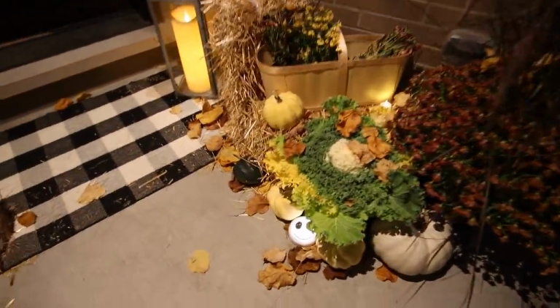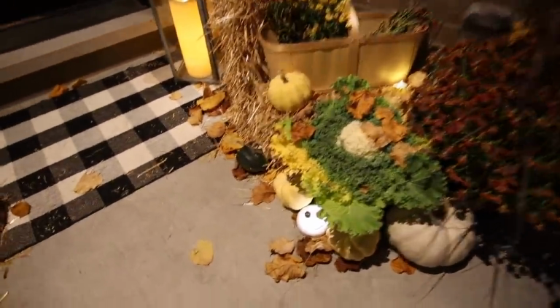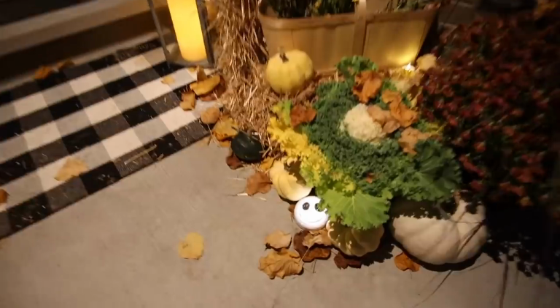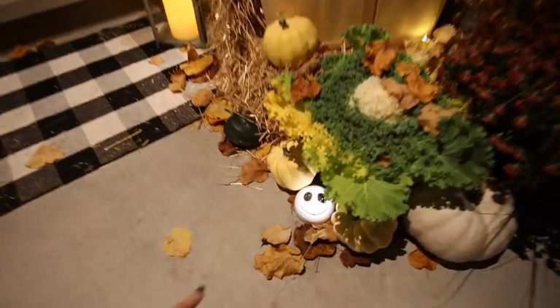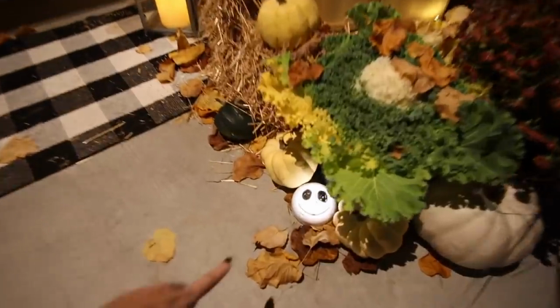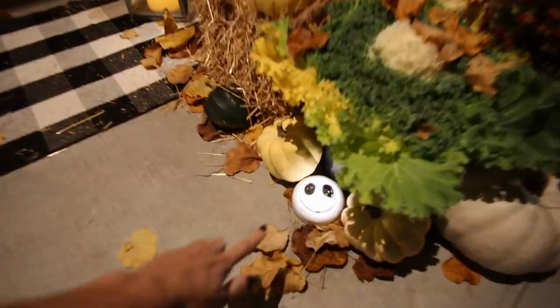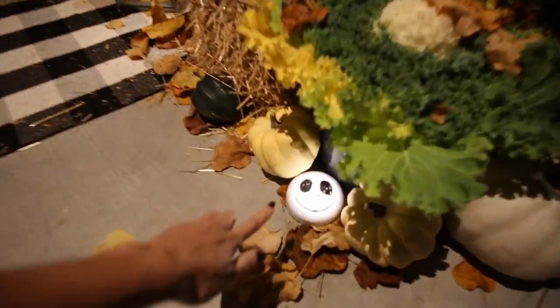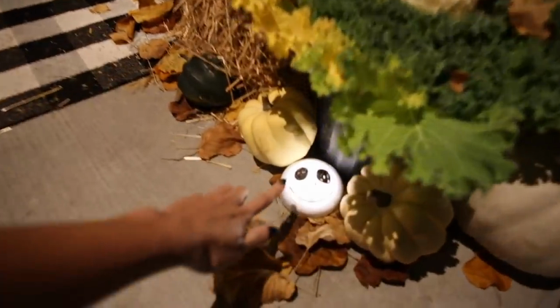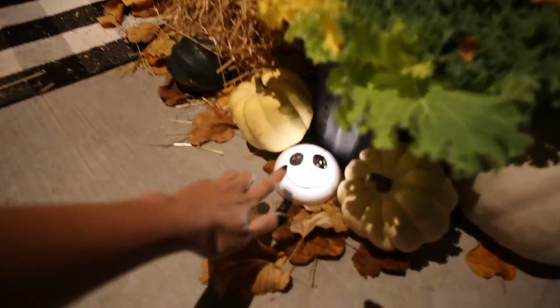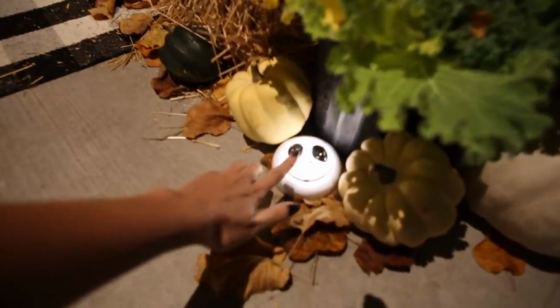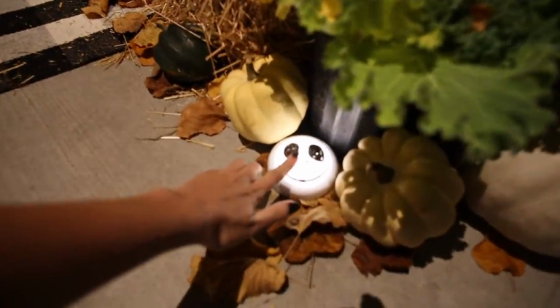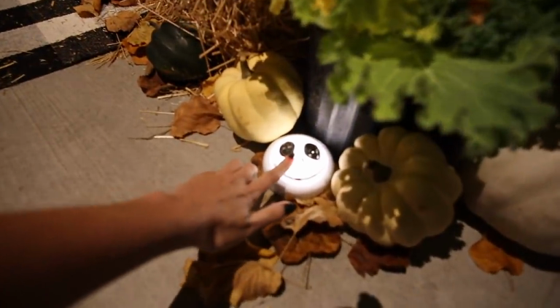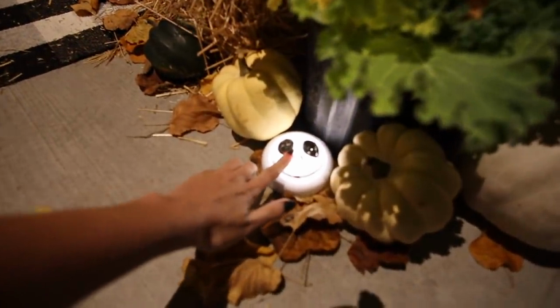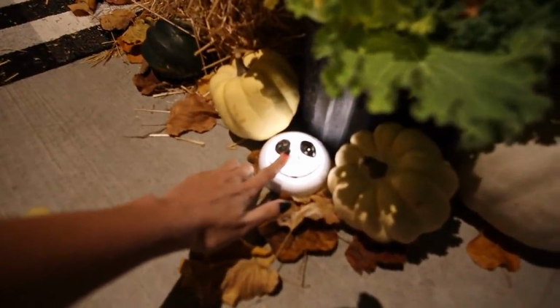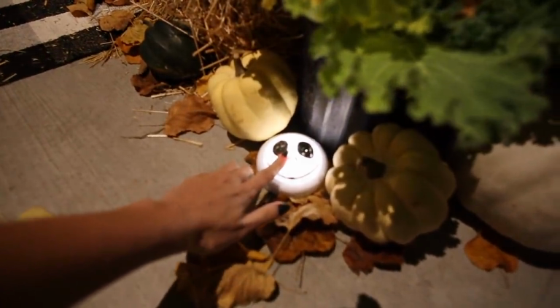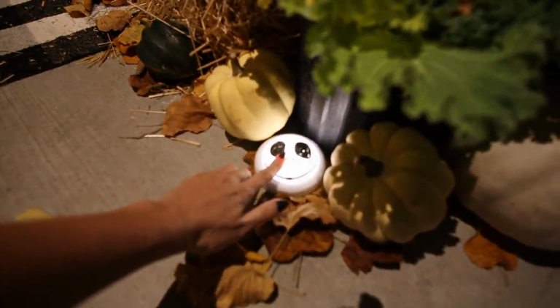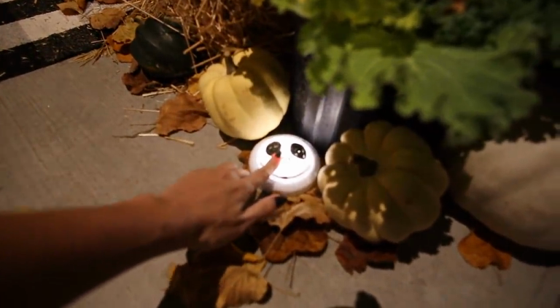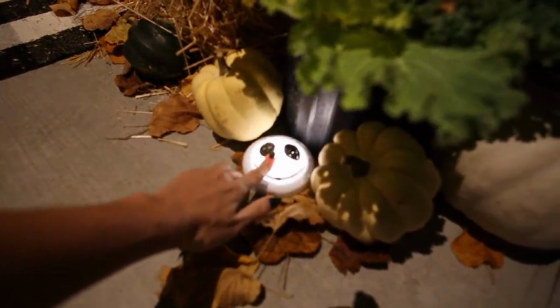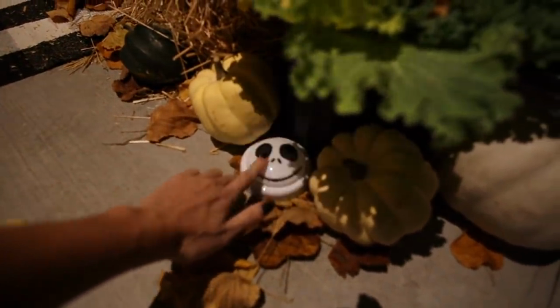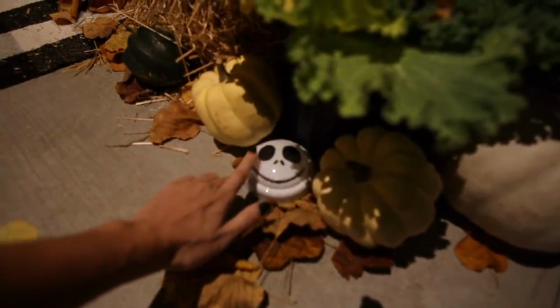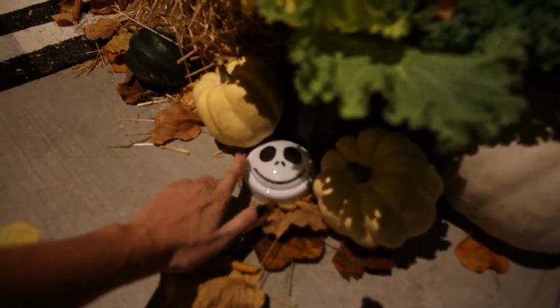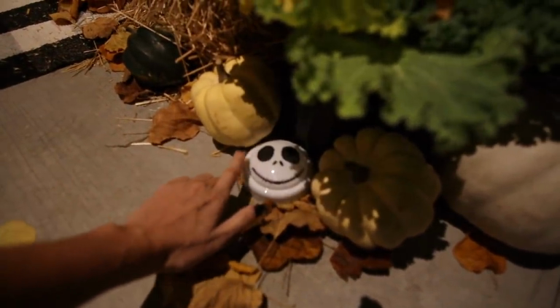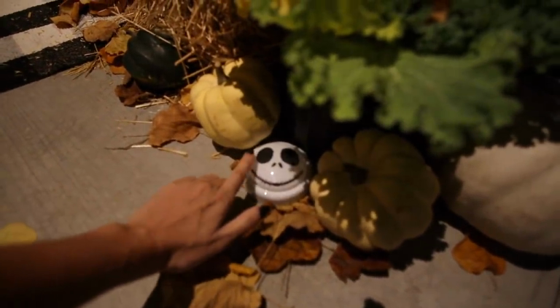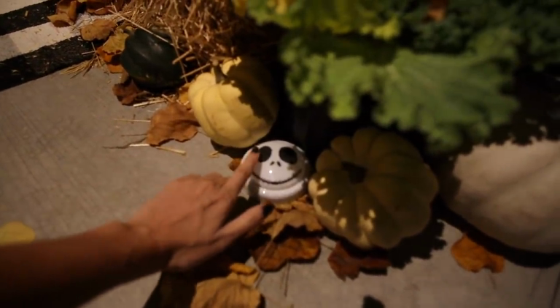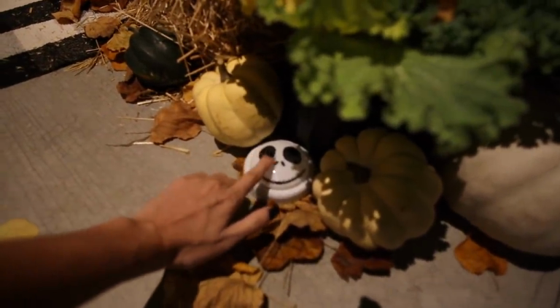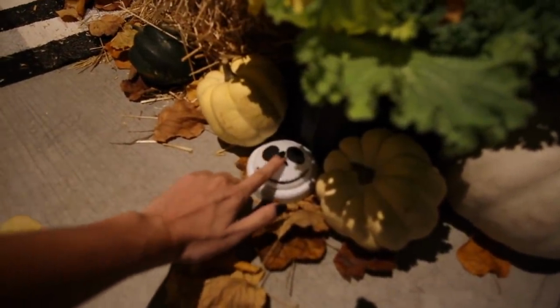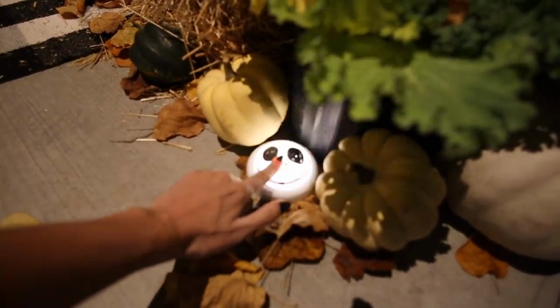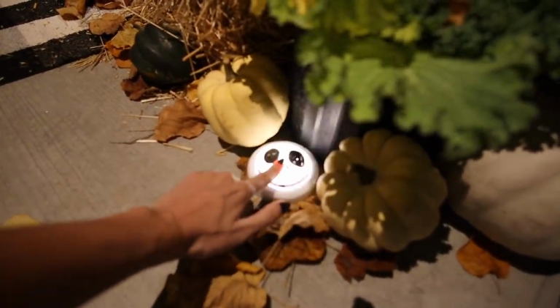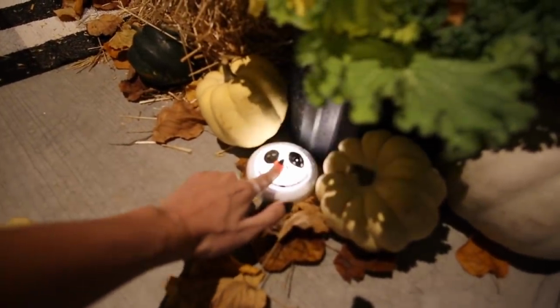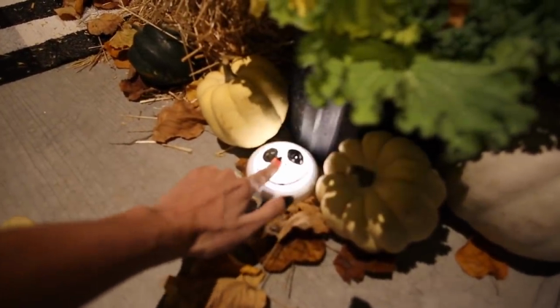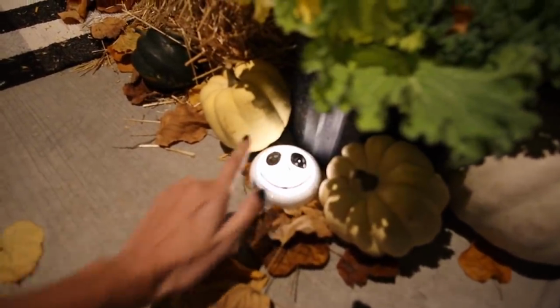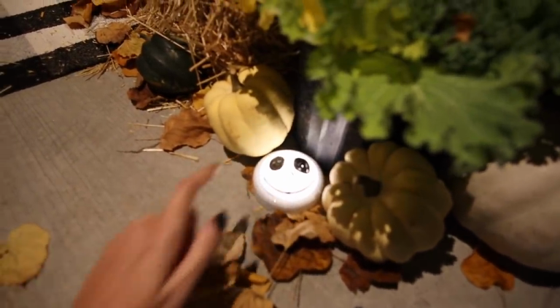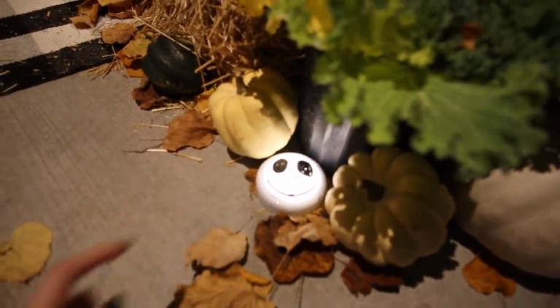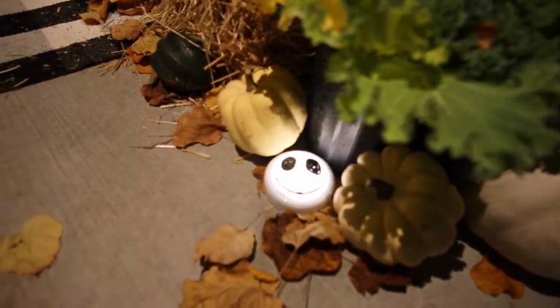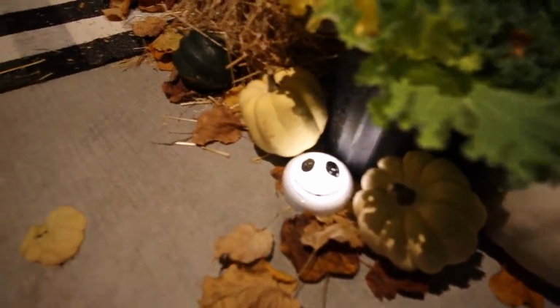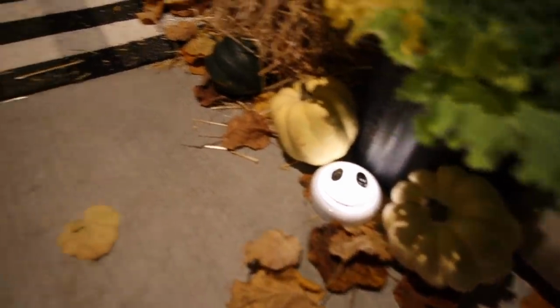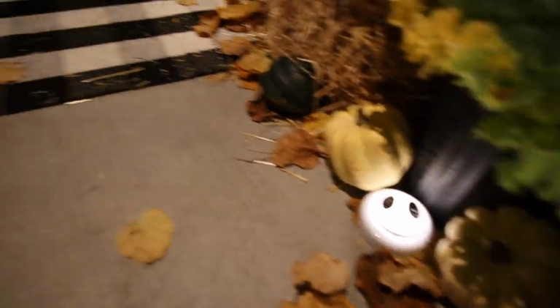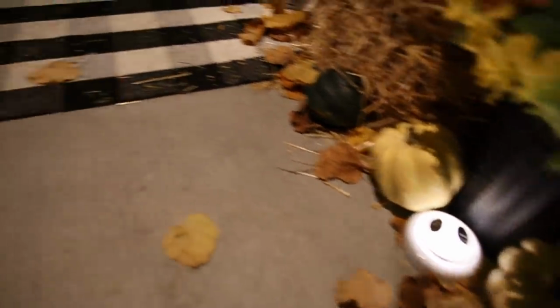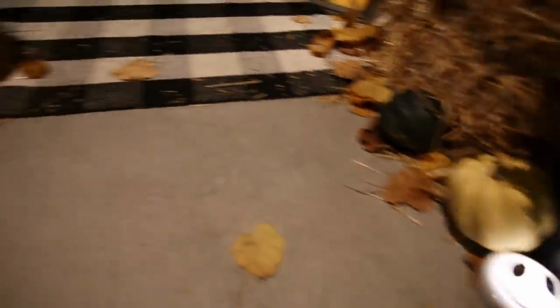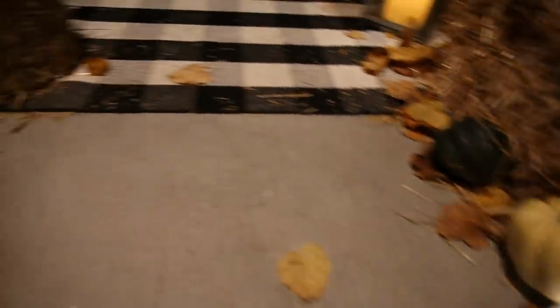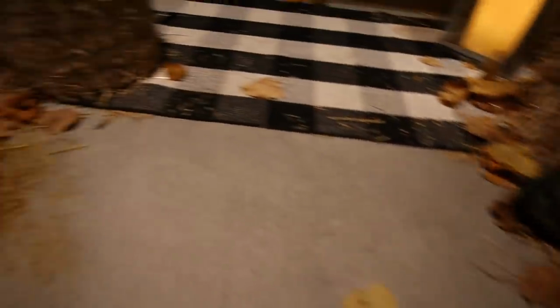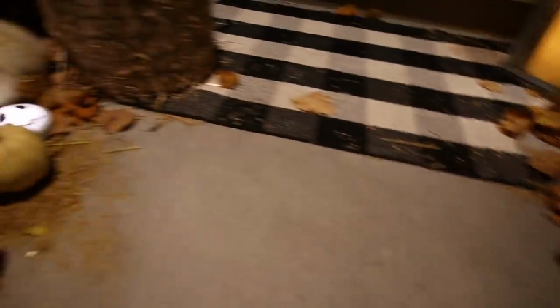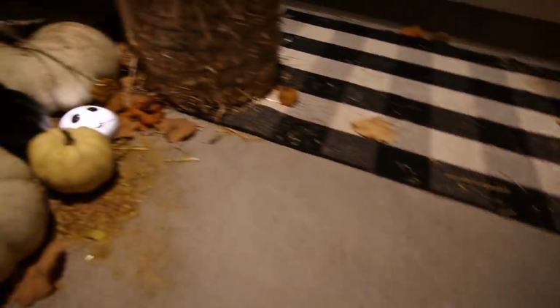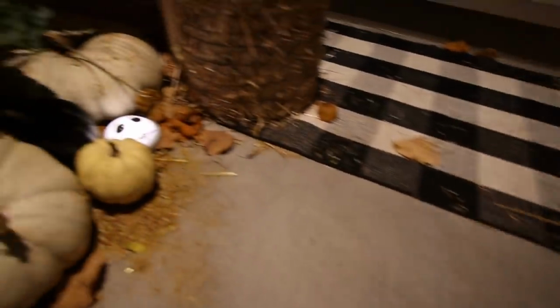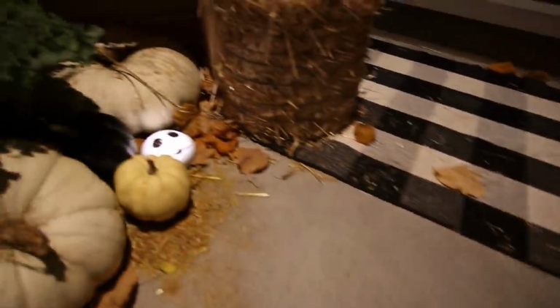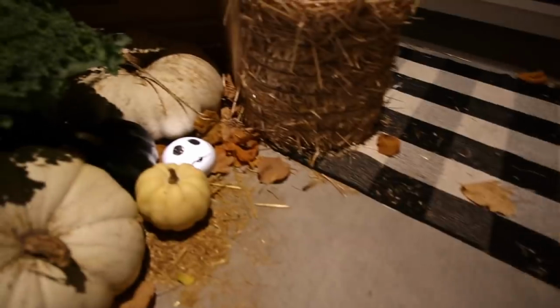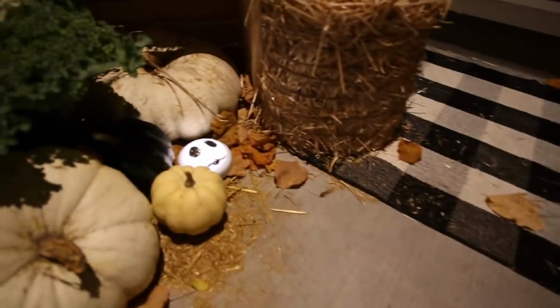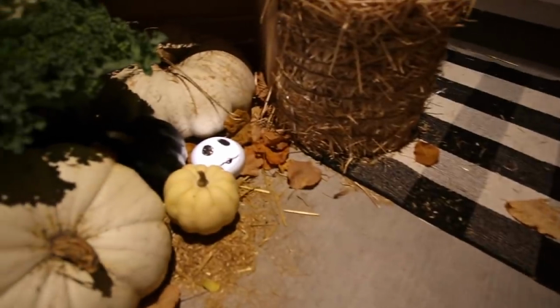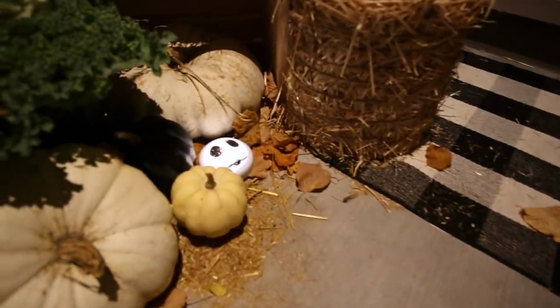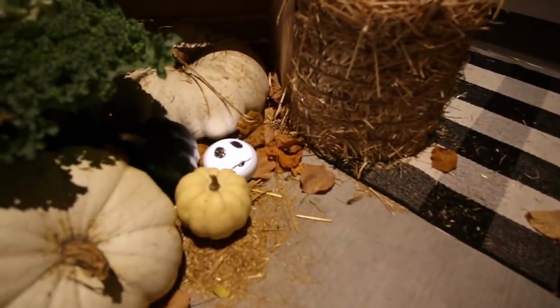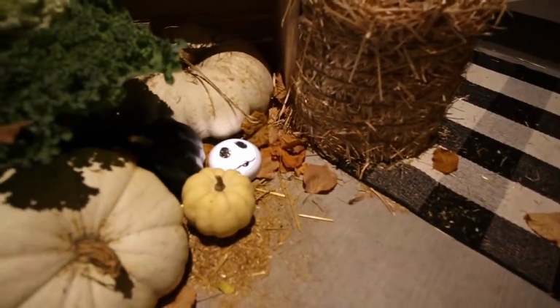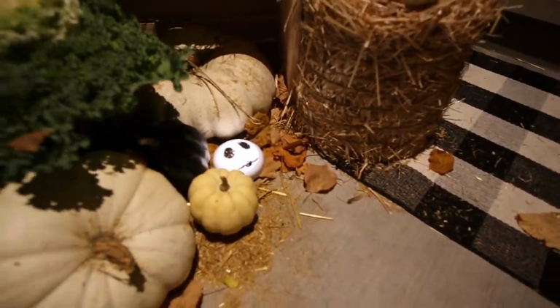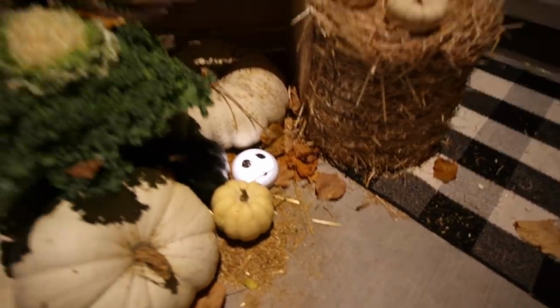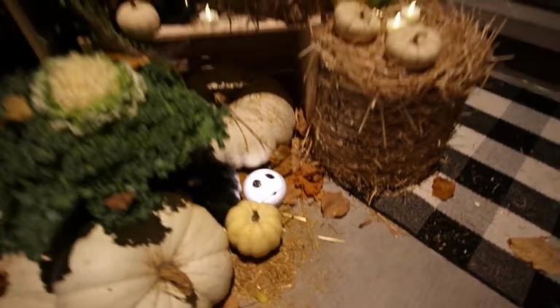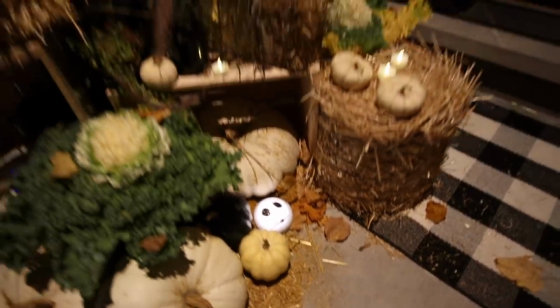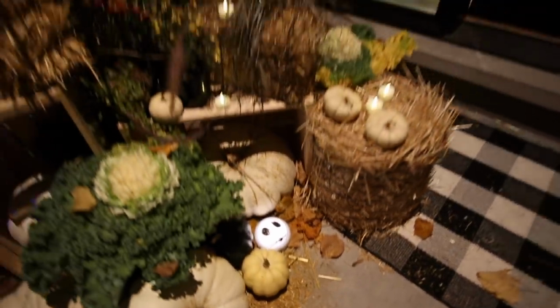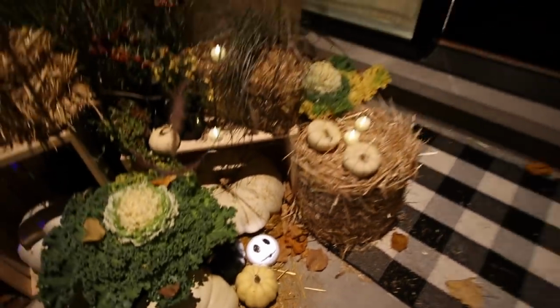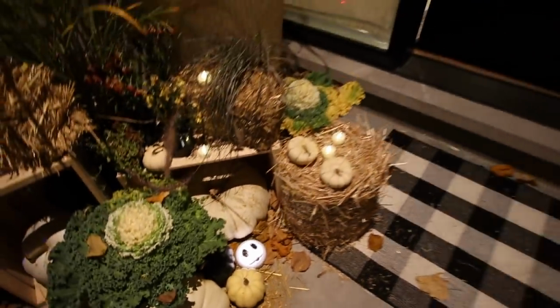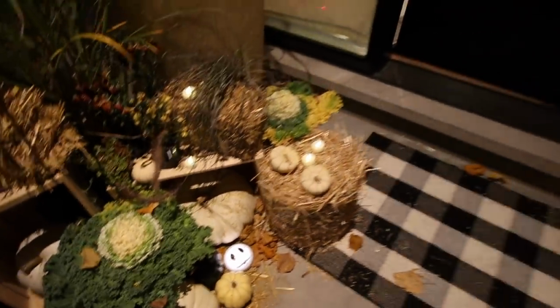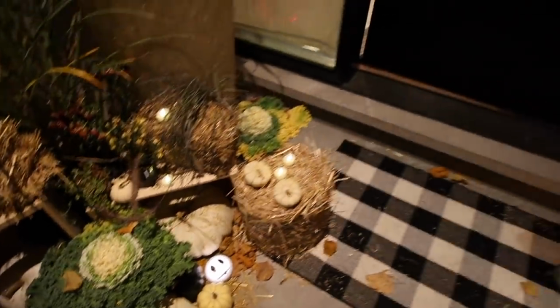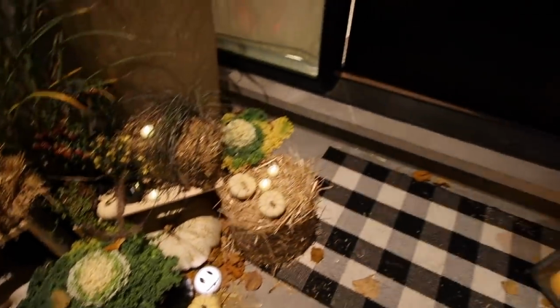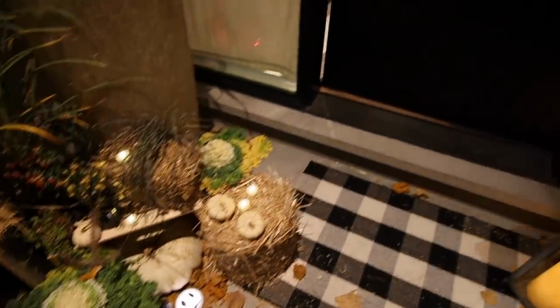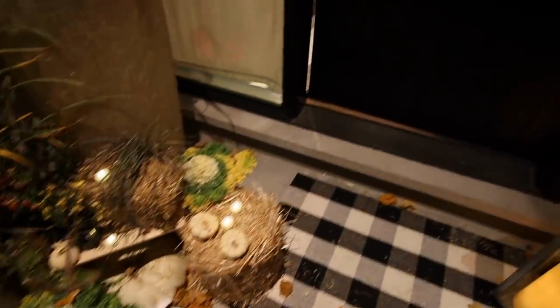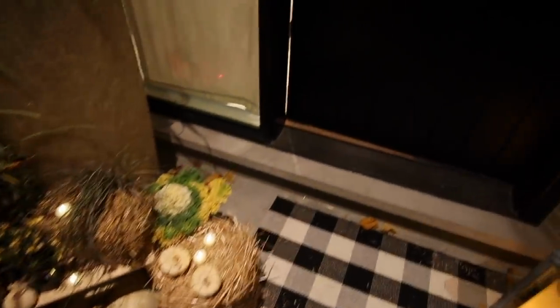And then these are little push lights that I DIY'd — I just painted Jack Skellington on them. So that is the outside.